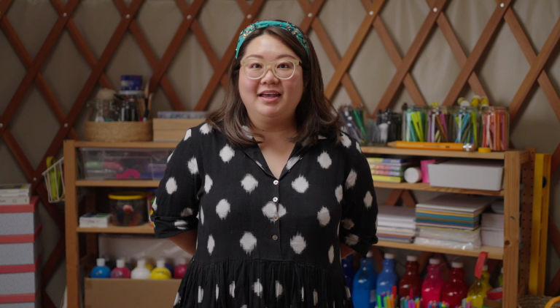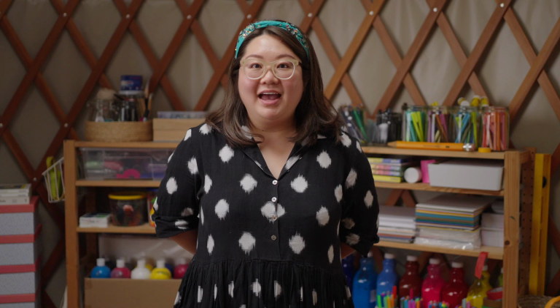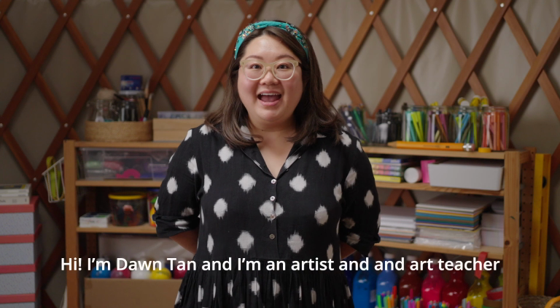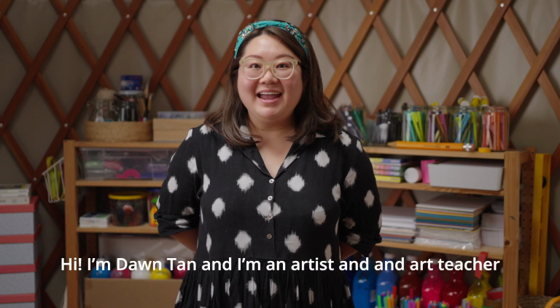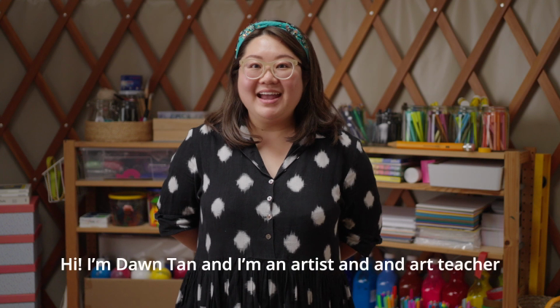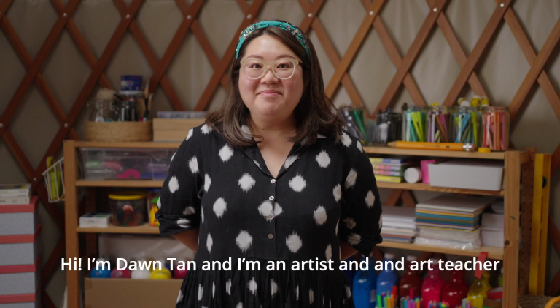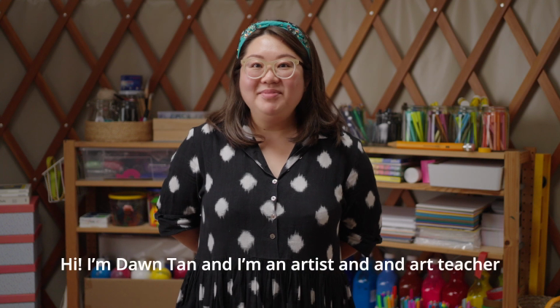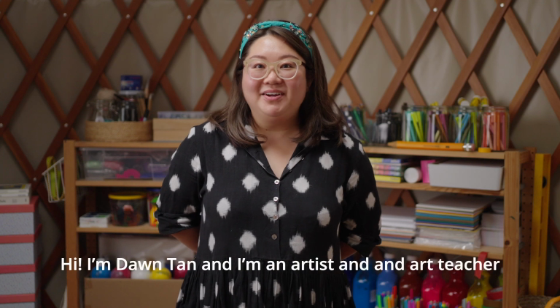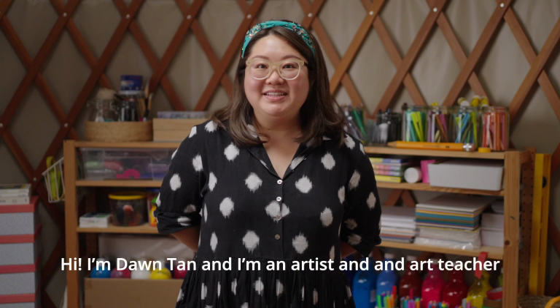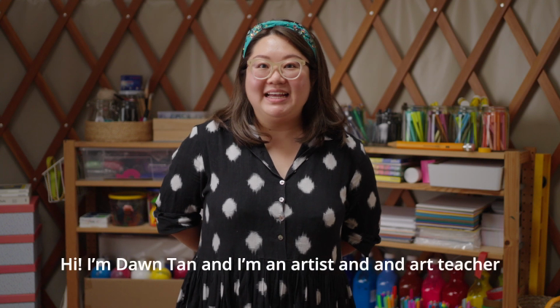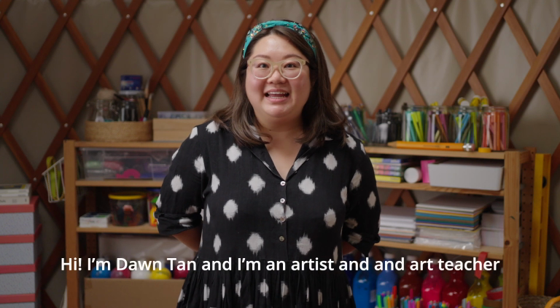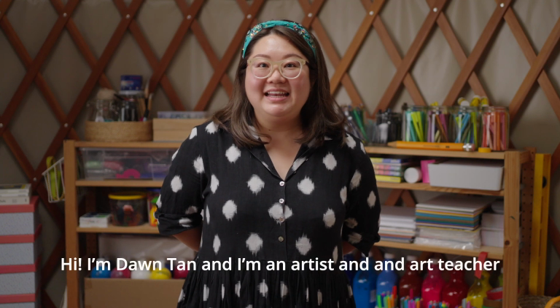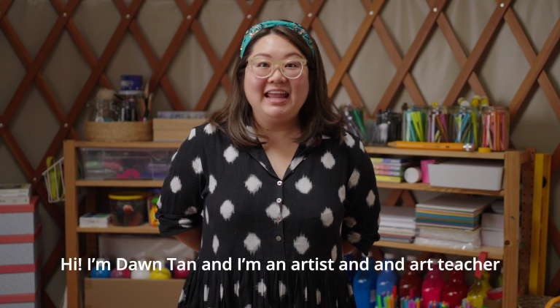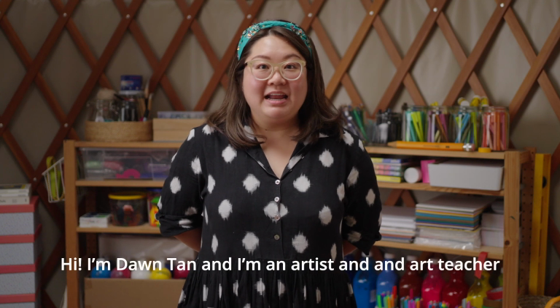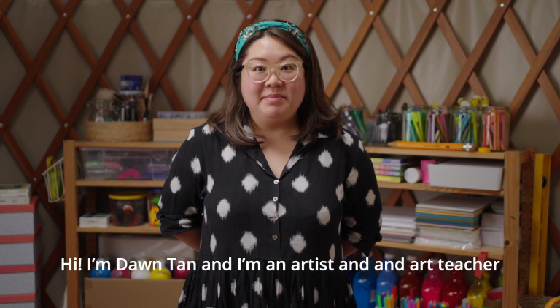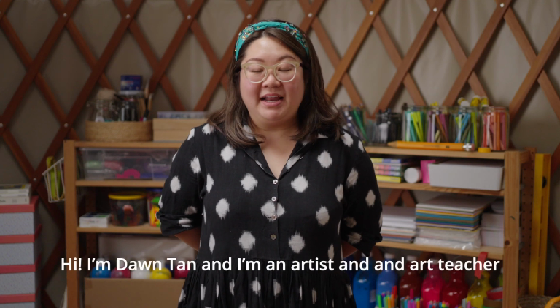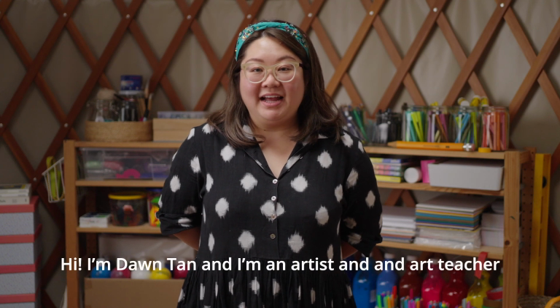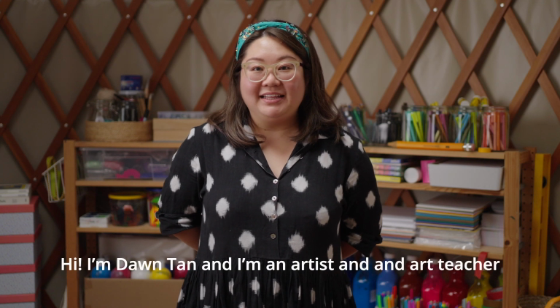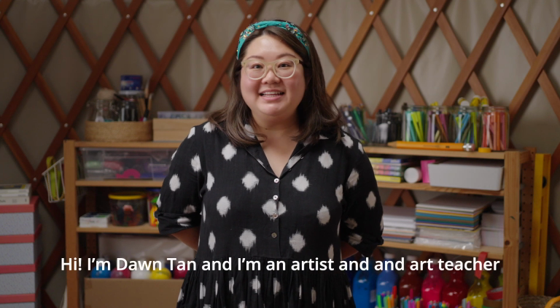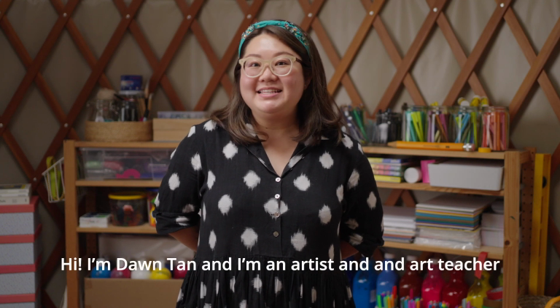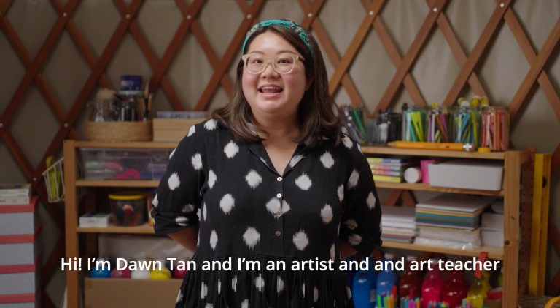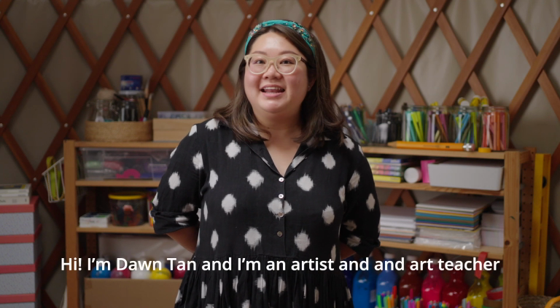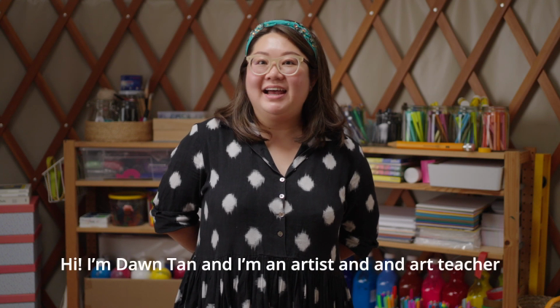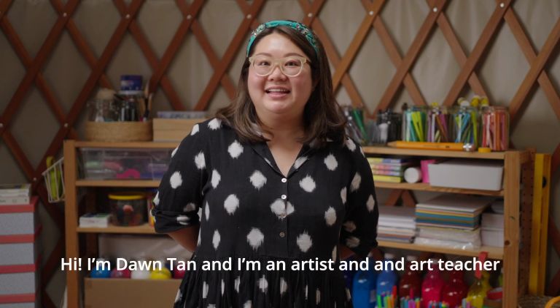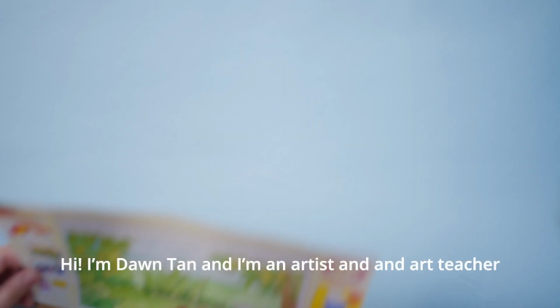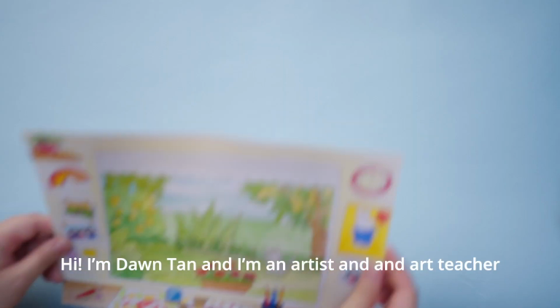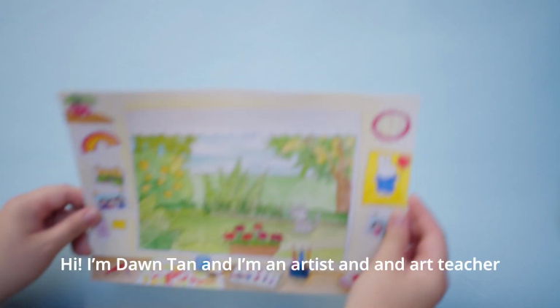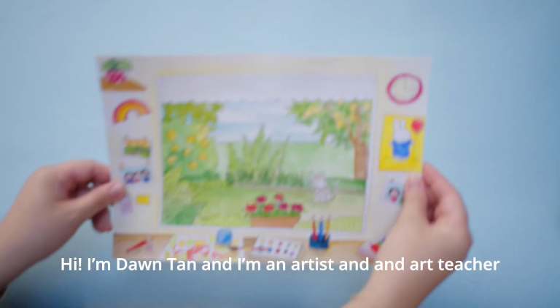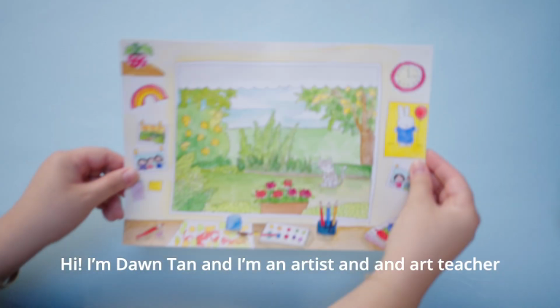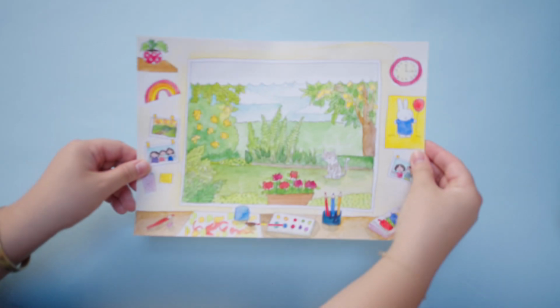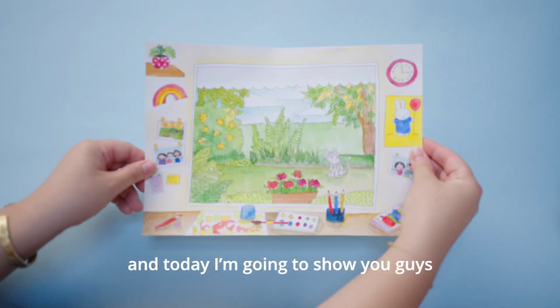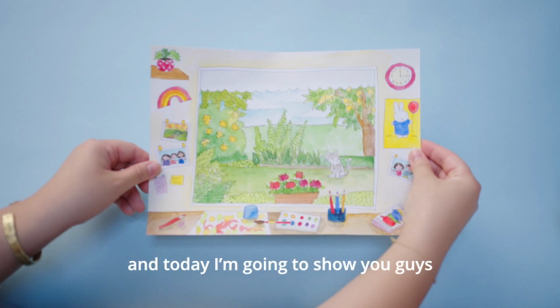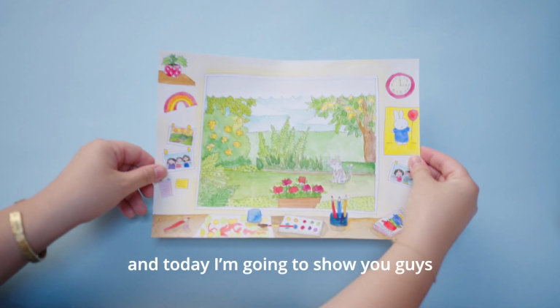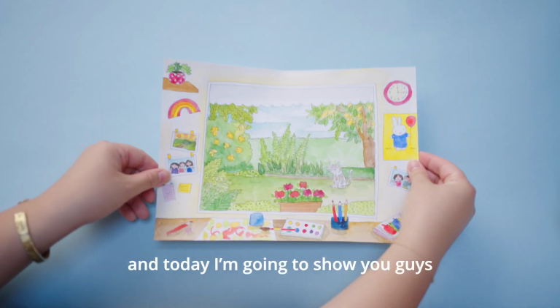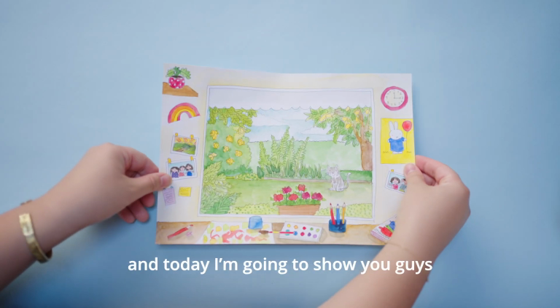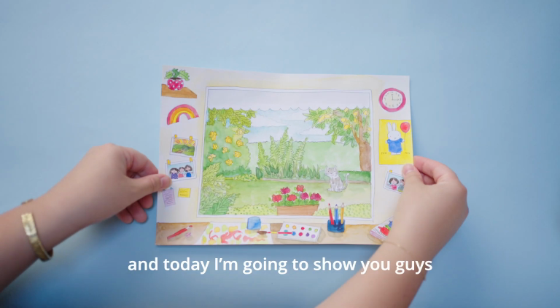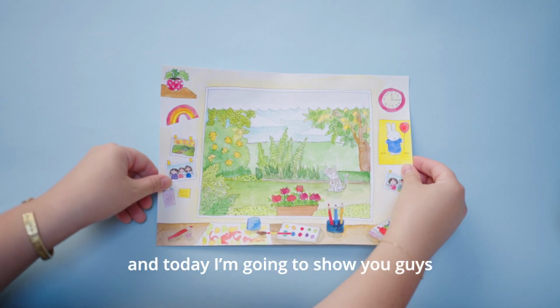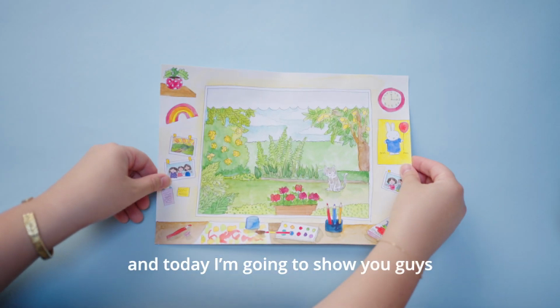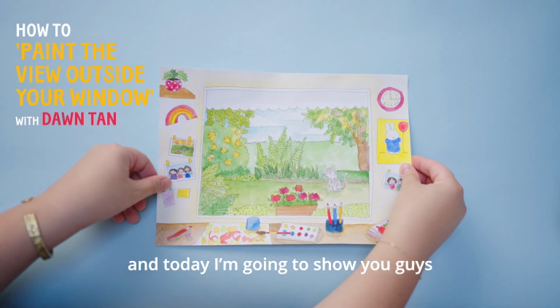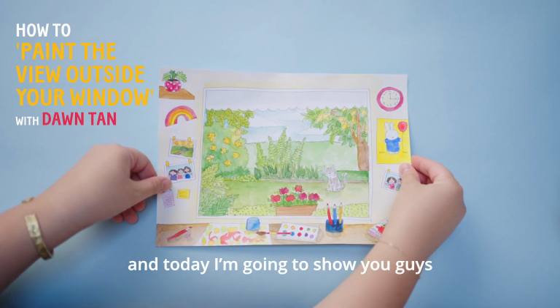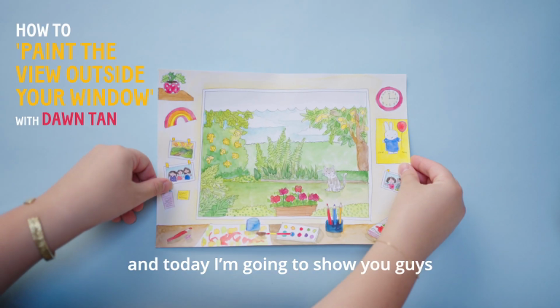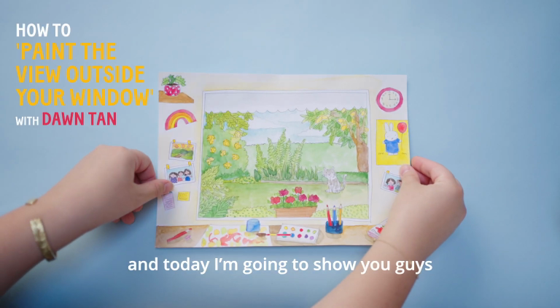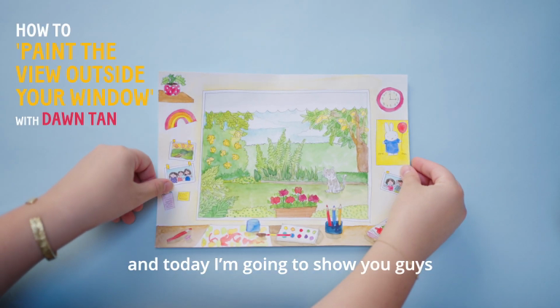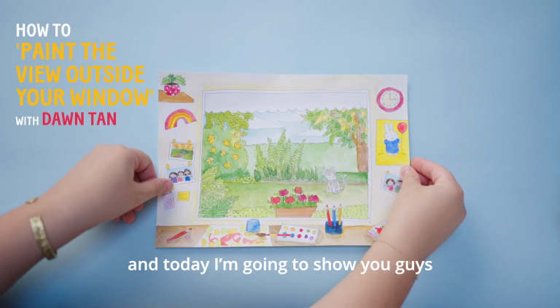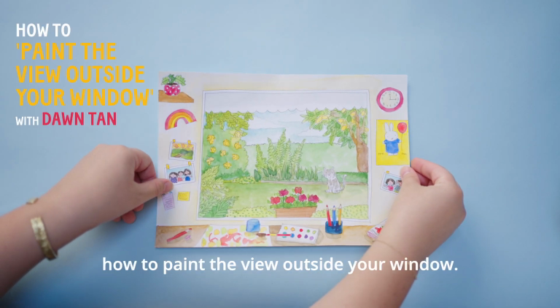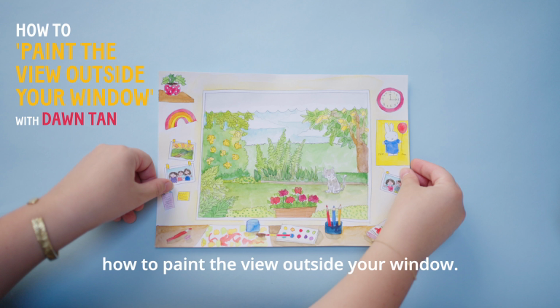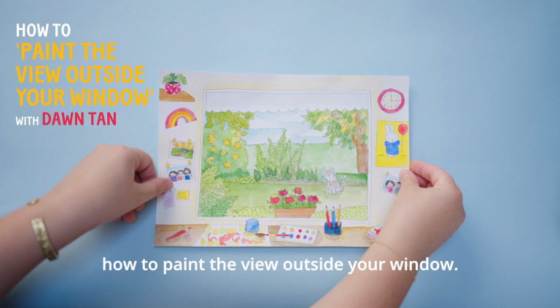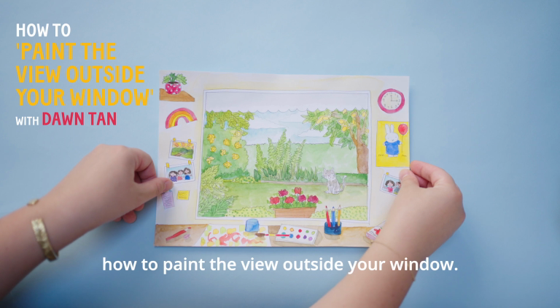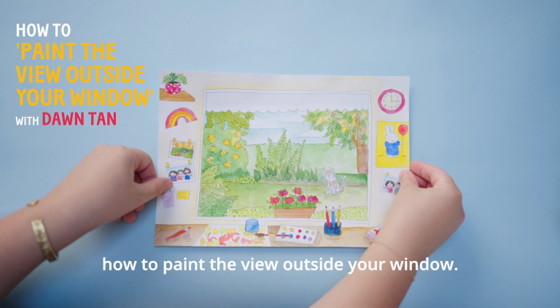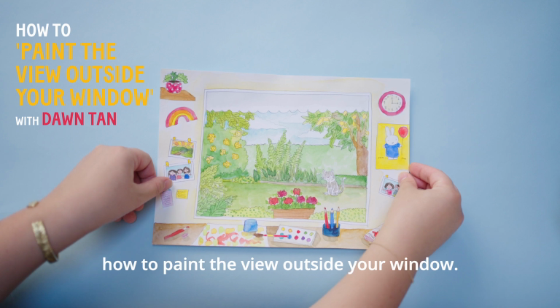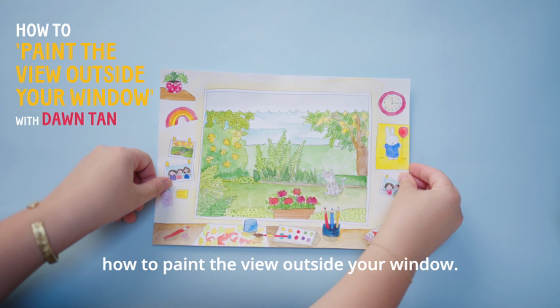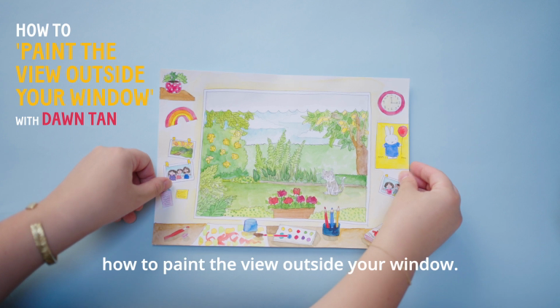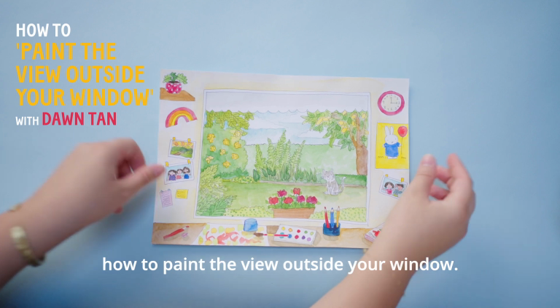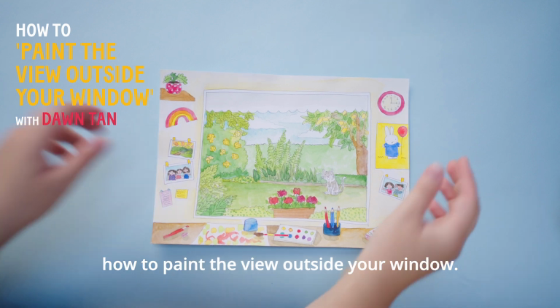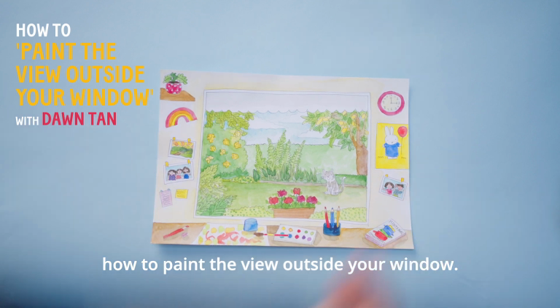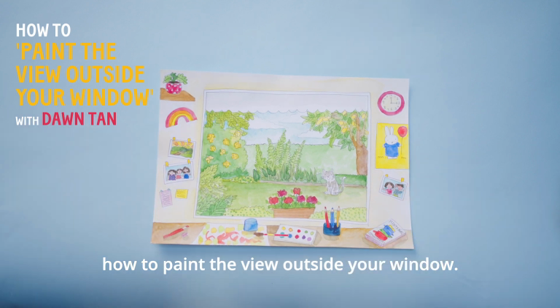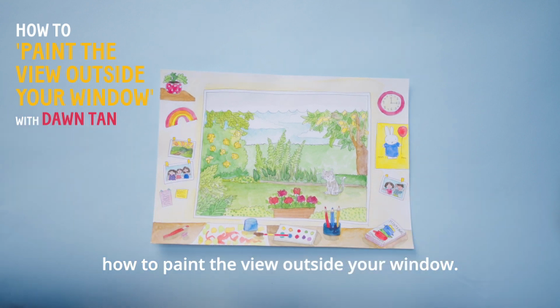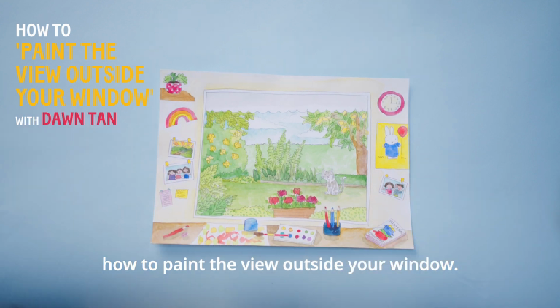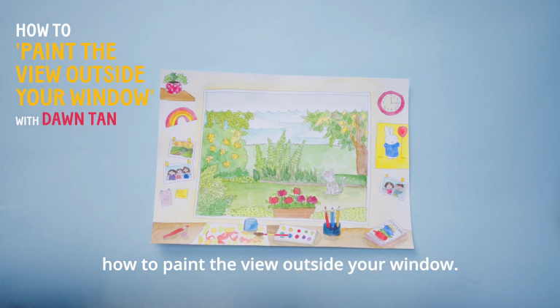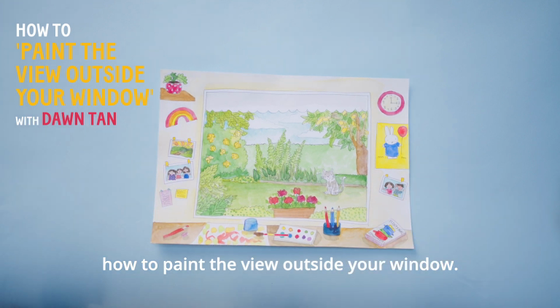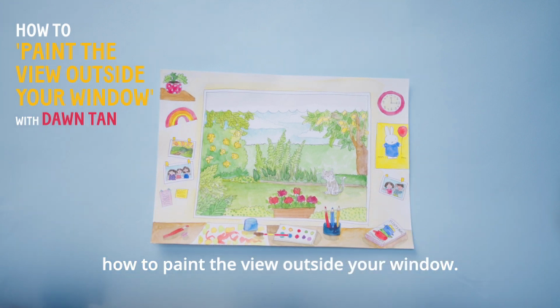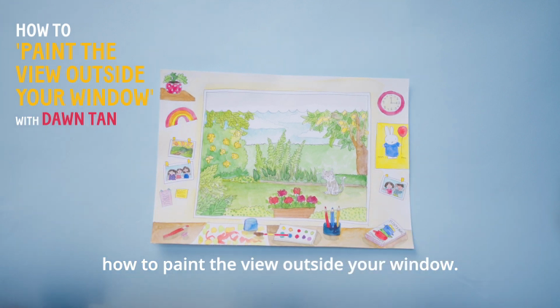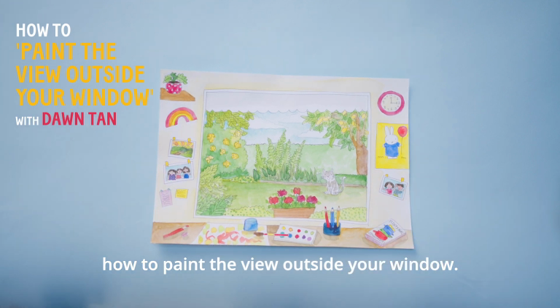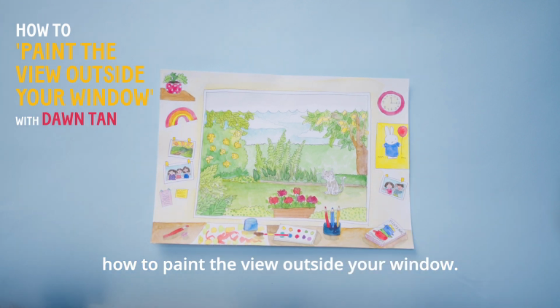Hi, I'm Dawn Tan and I'm an artist and art teacher, and today I'm going to show you guys how to paint the view outside your window.